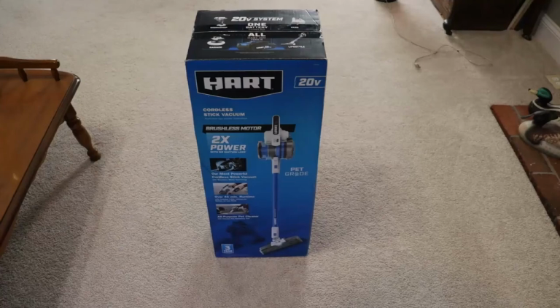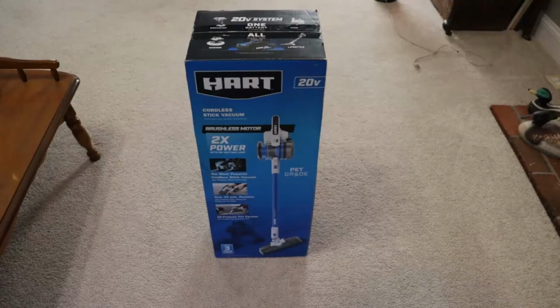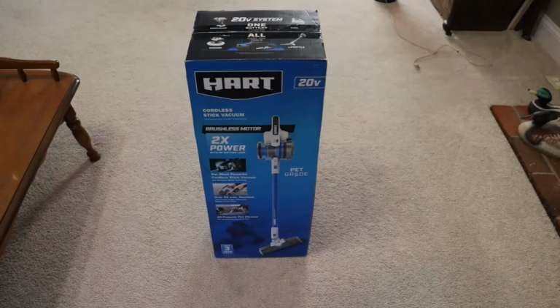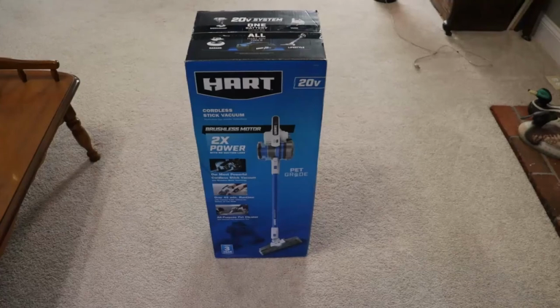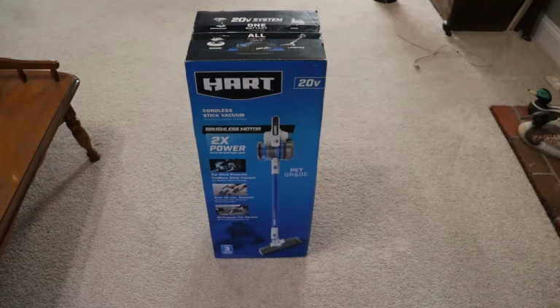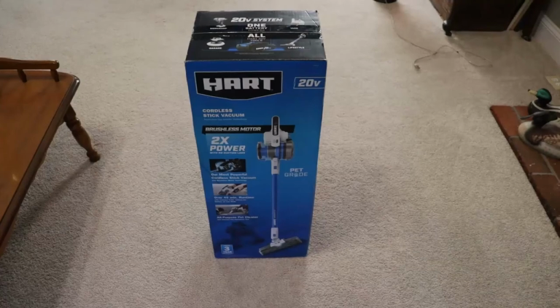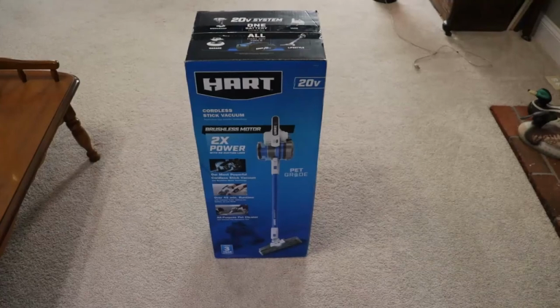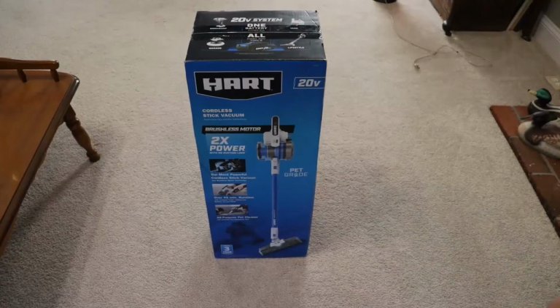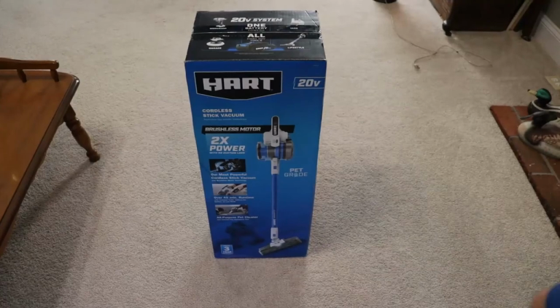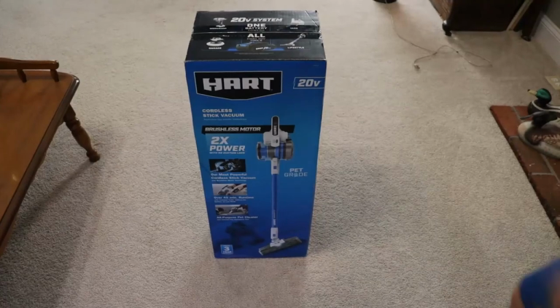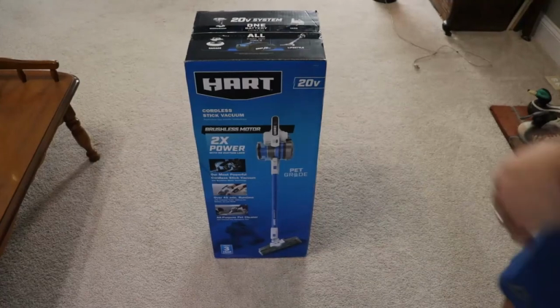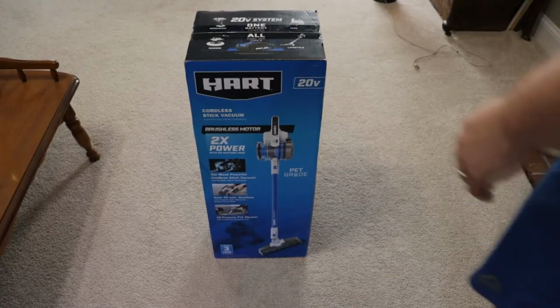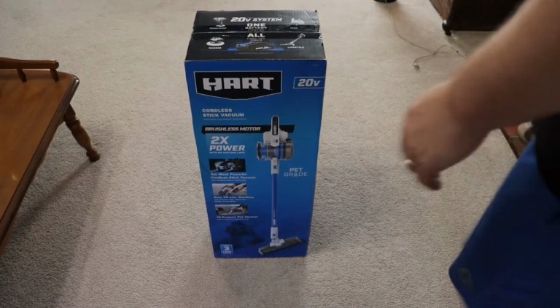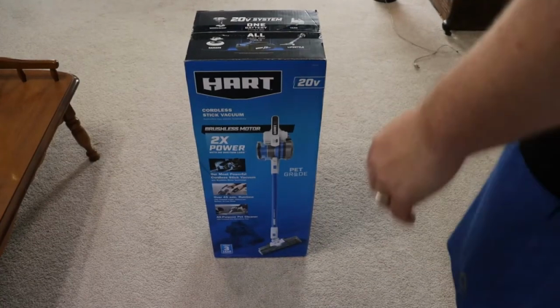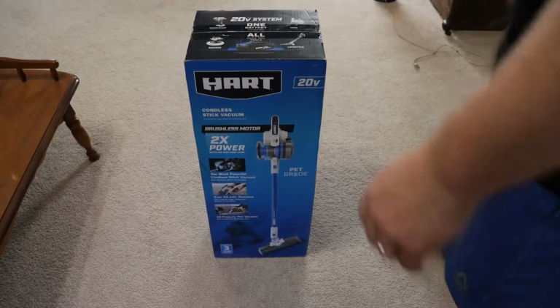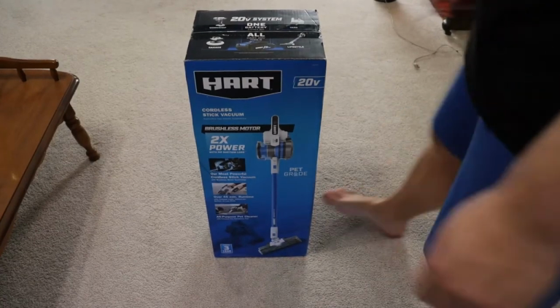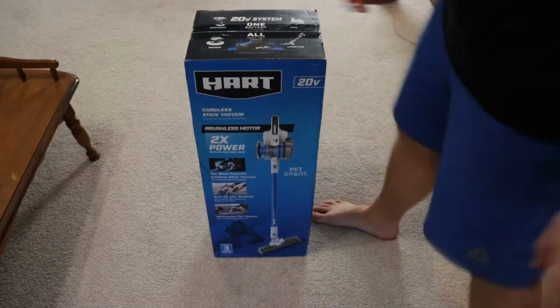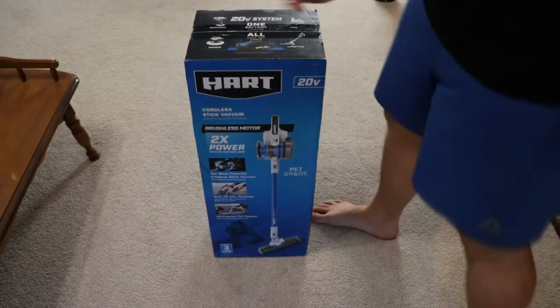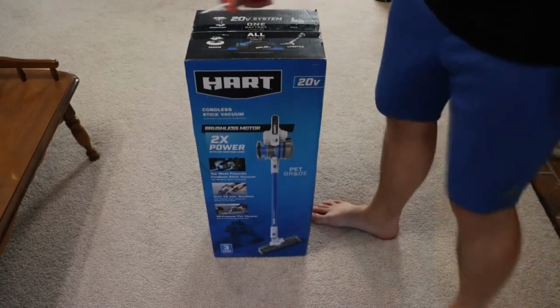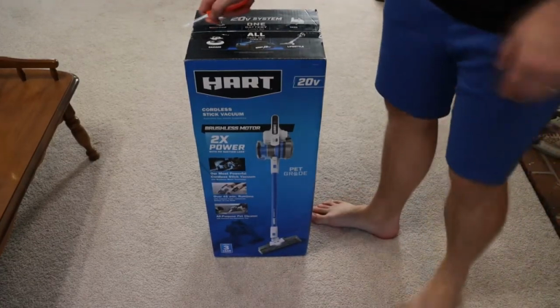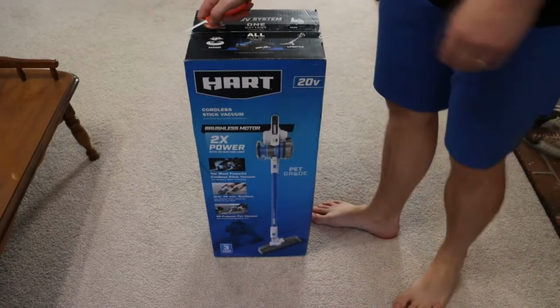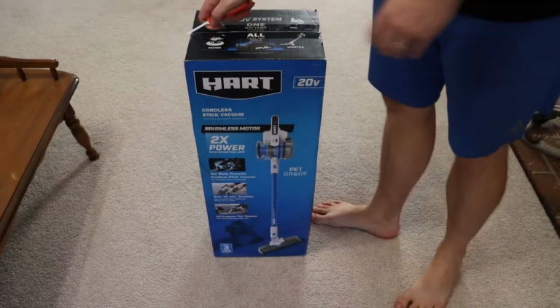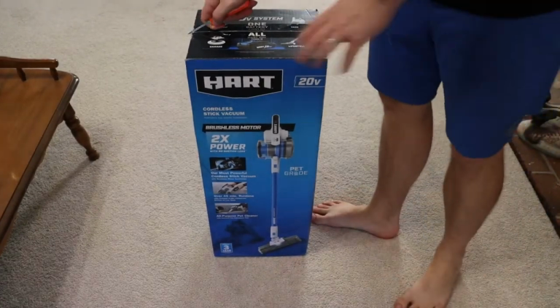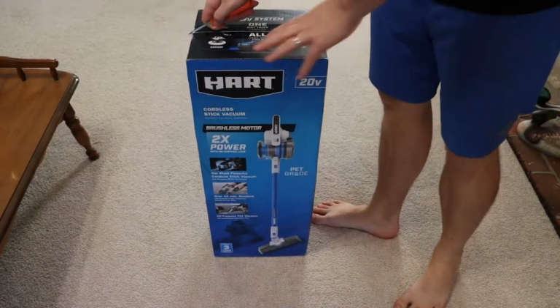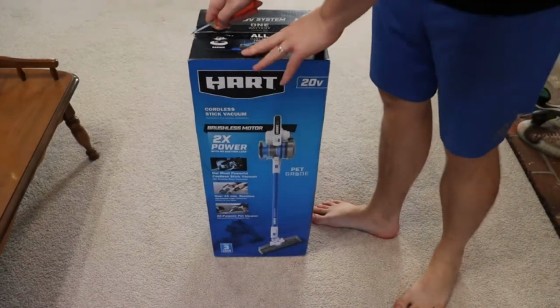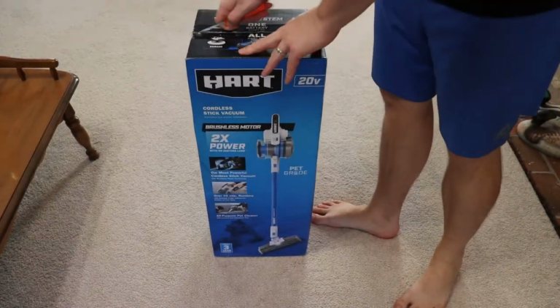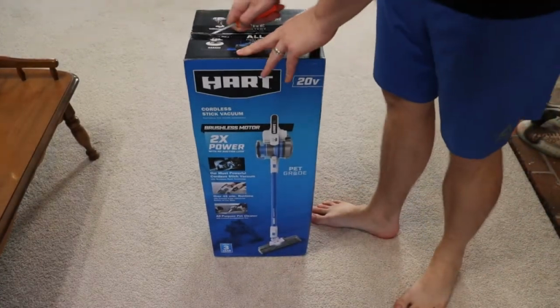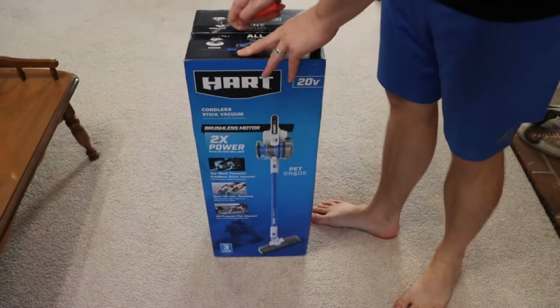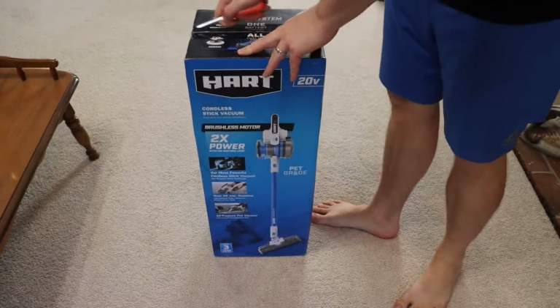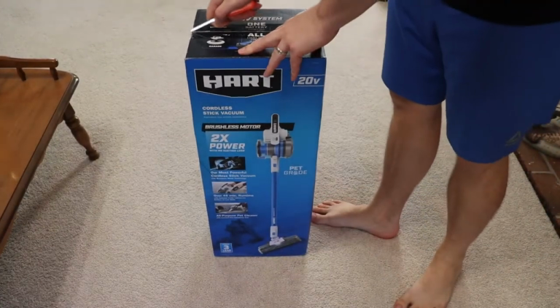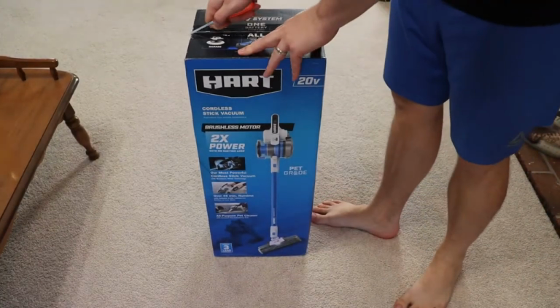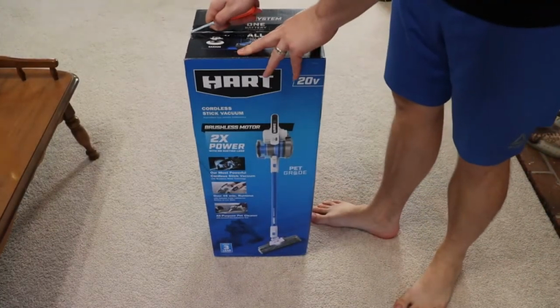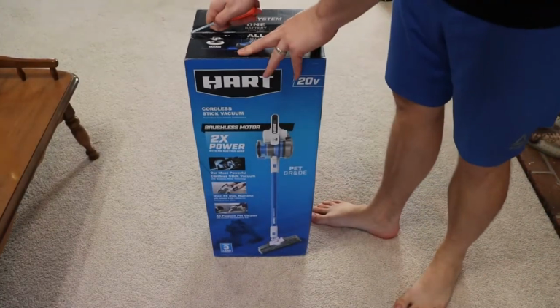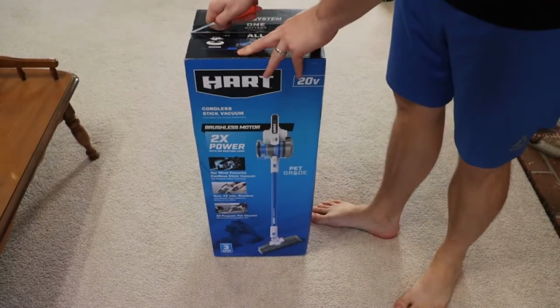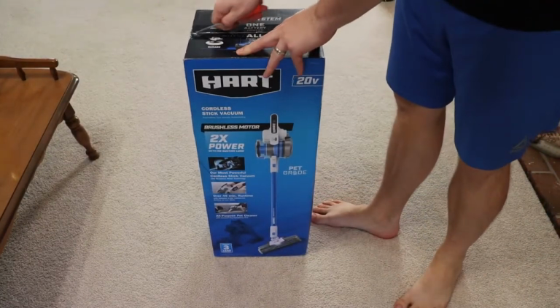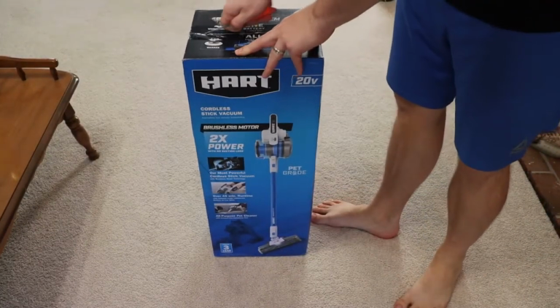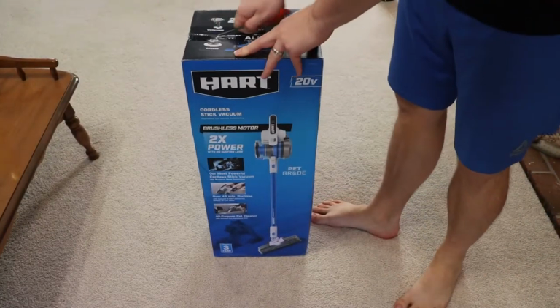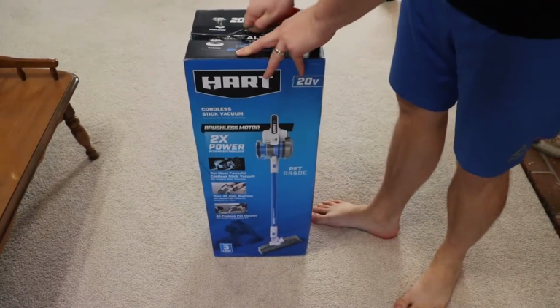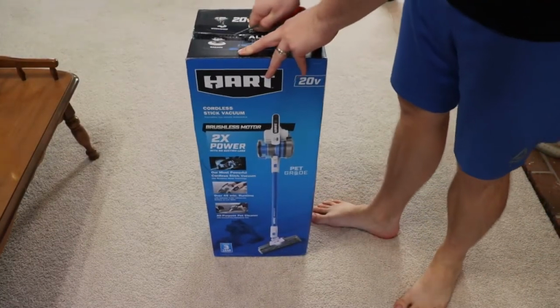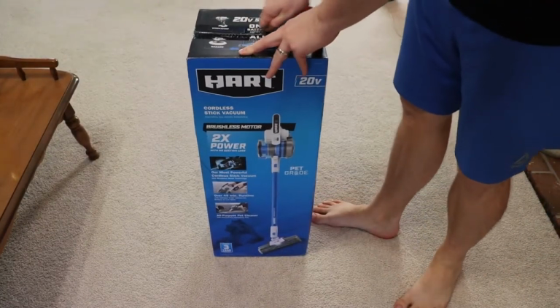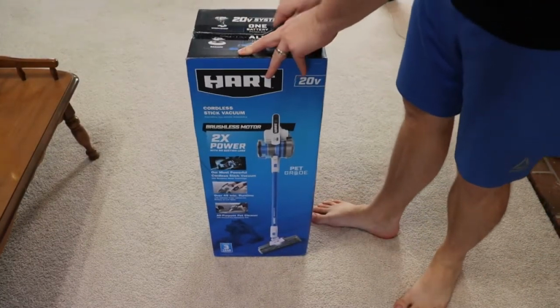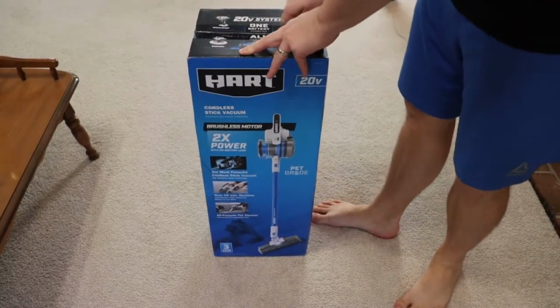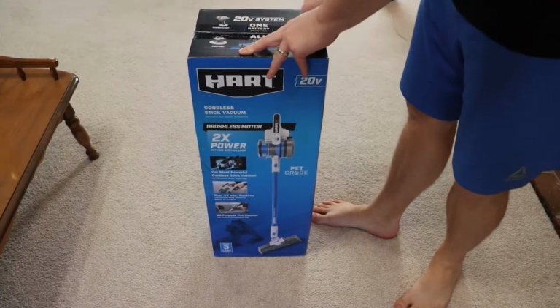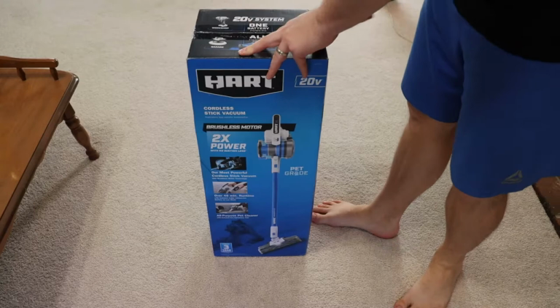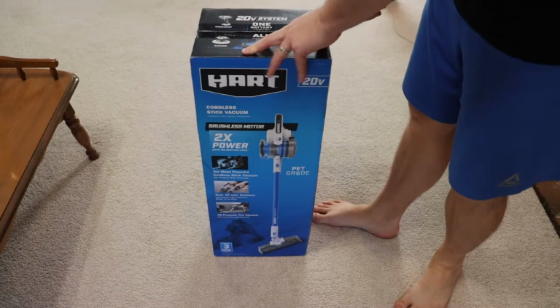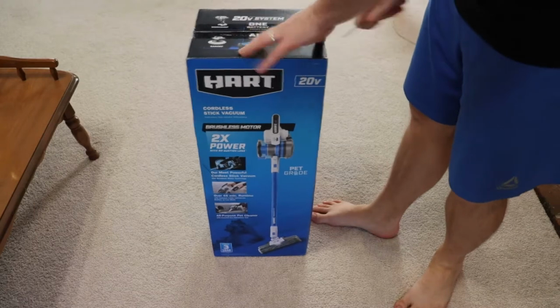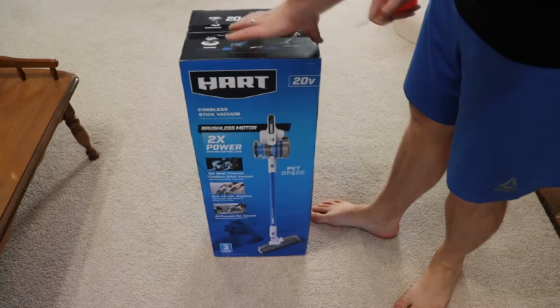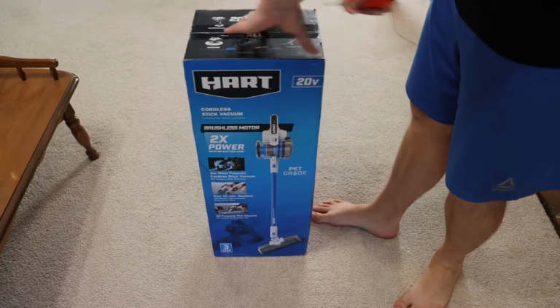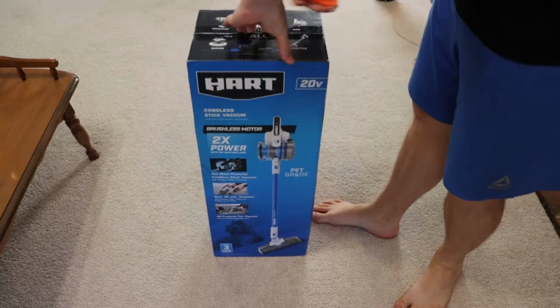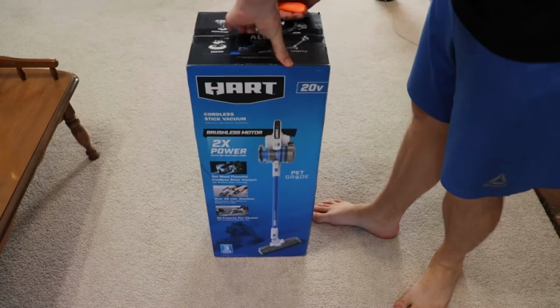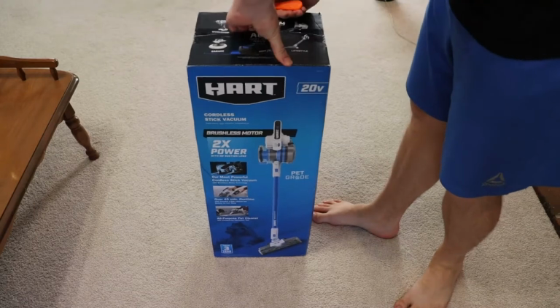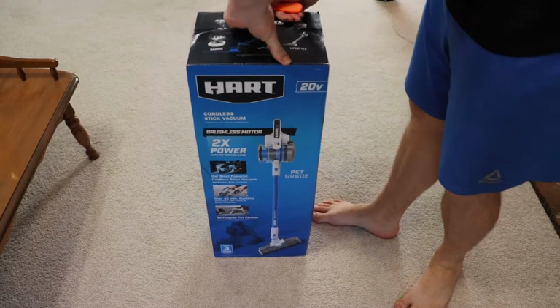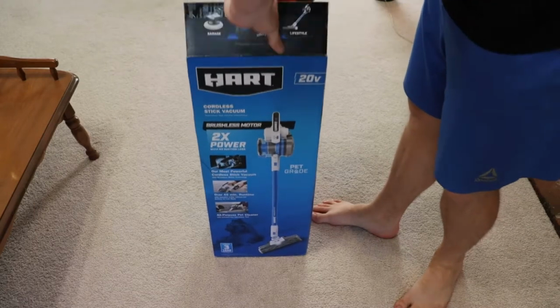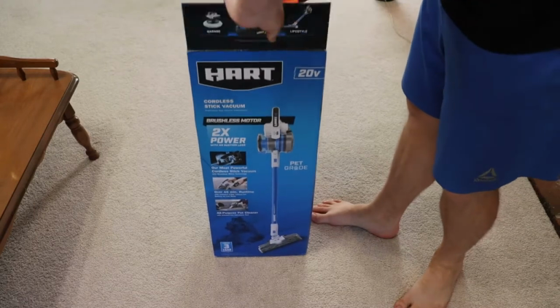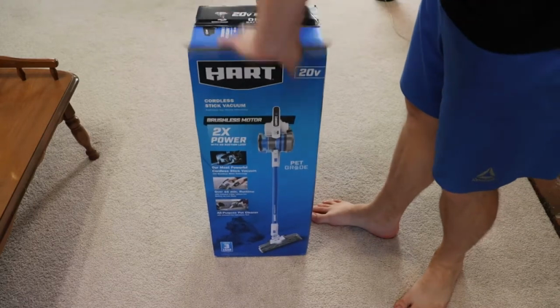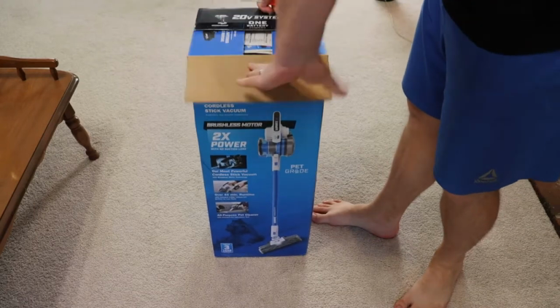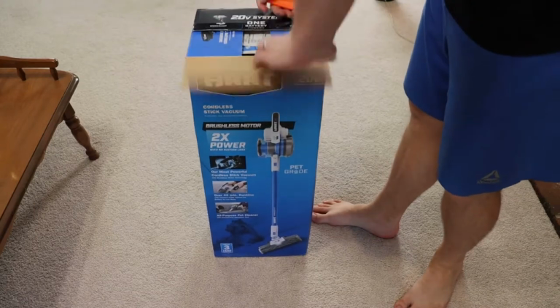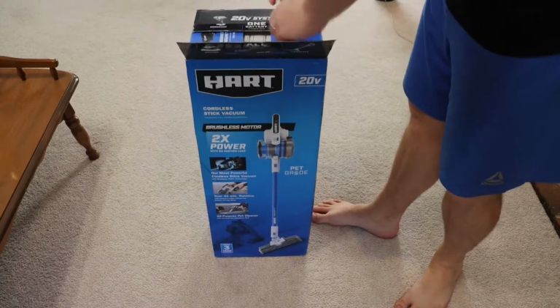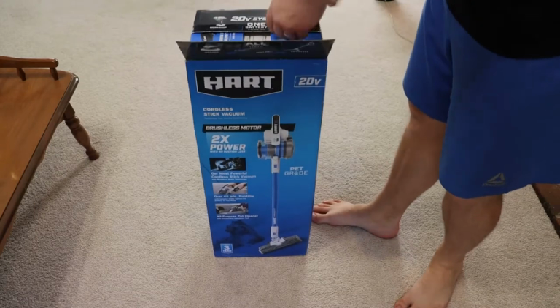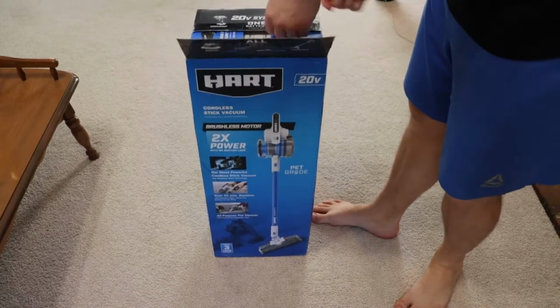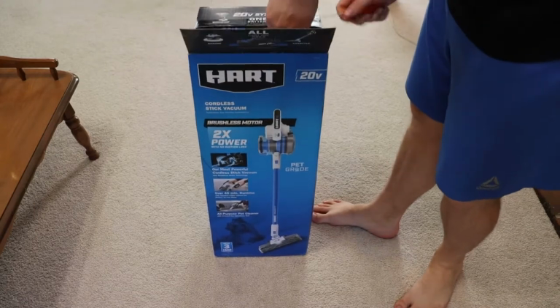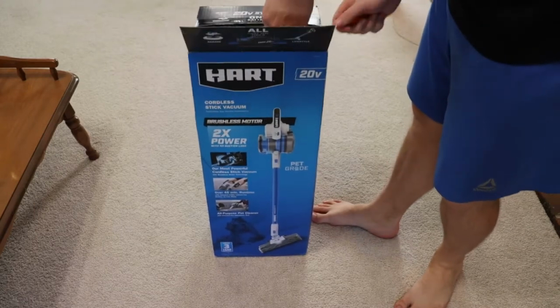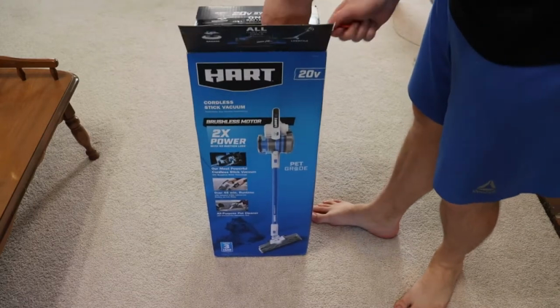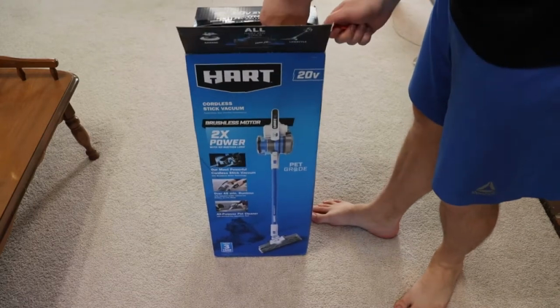Welcome back, it's Reviews and More. We are now testing out the Hart brand Upright Stick Vacuum Cordless.